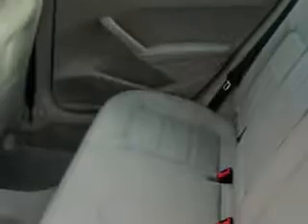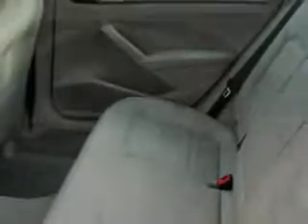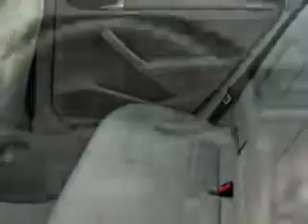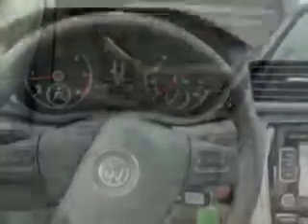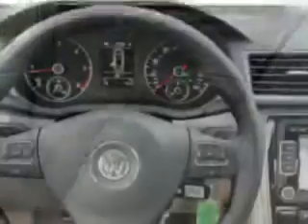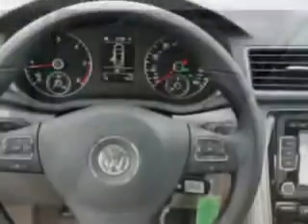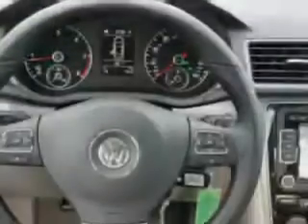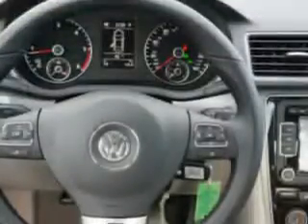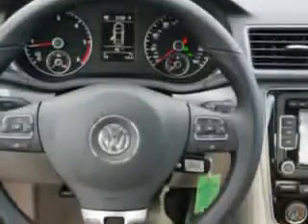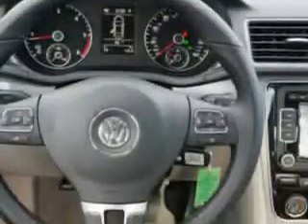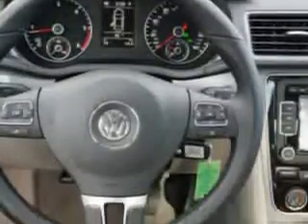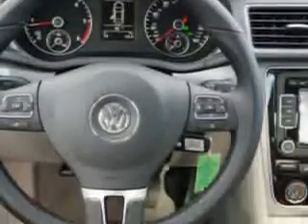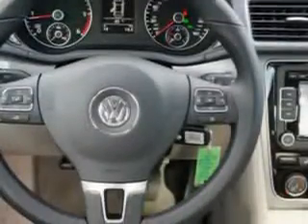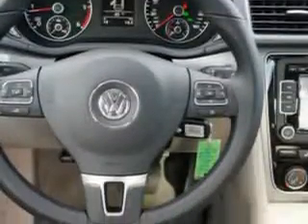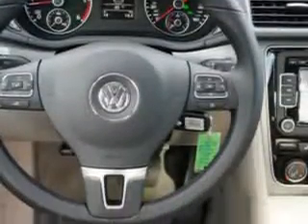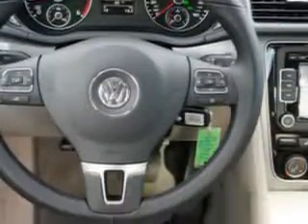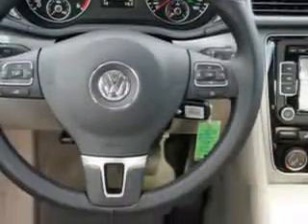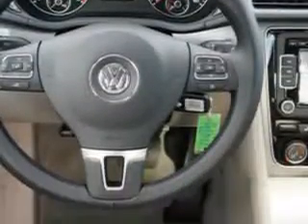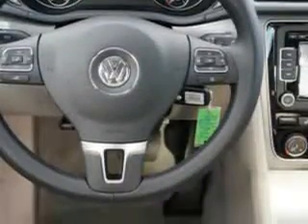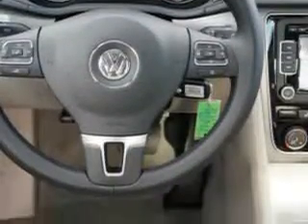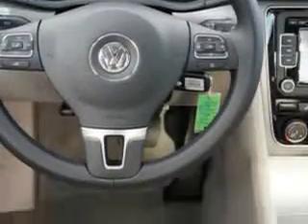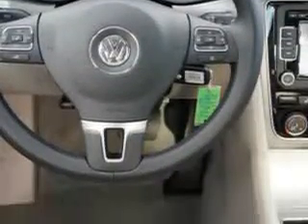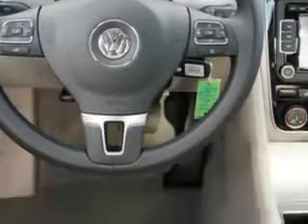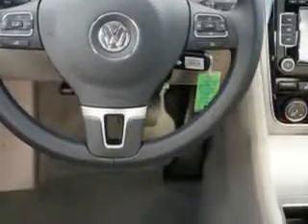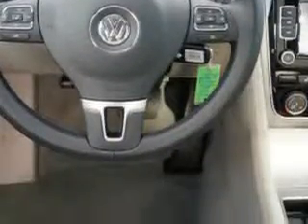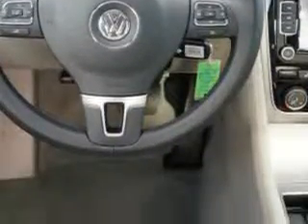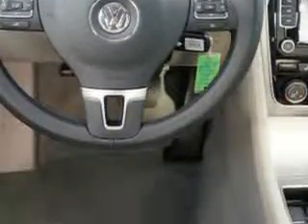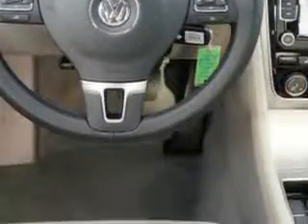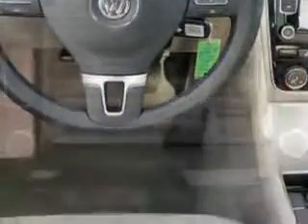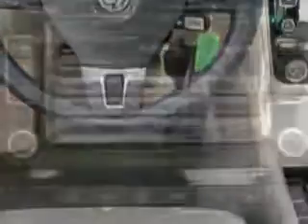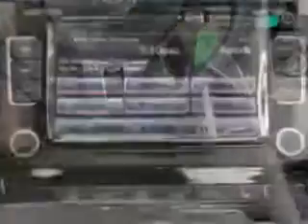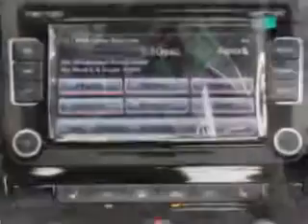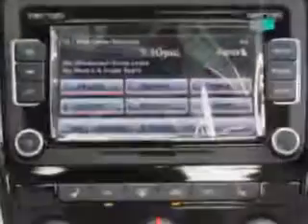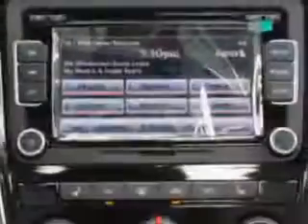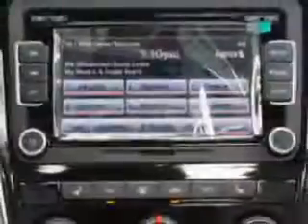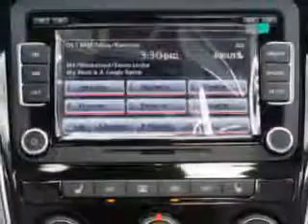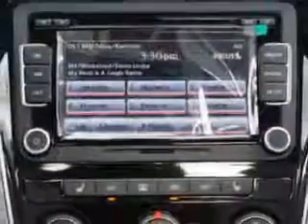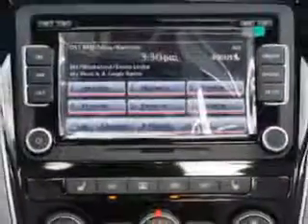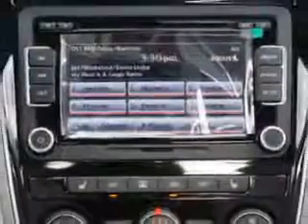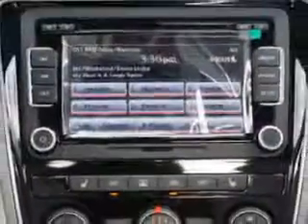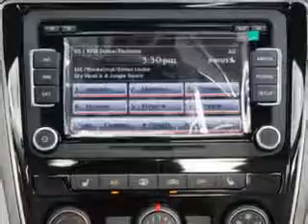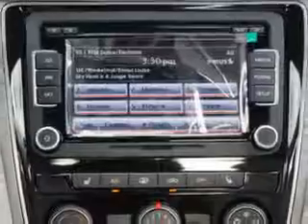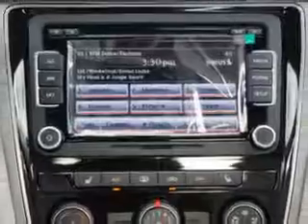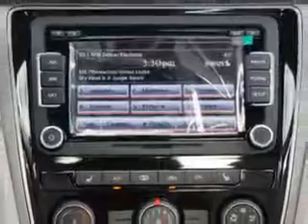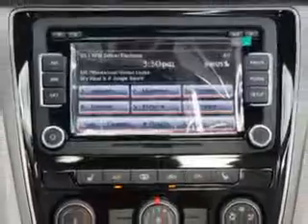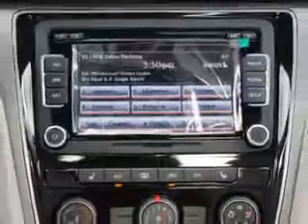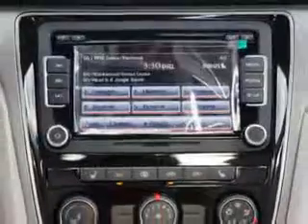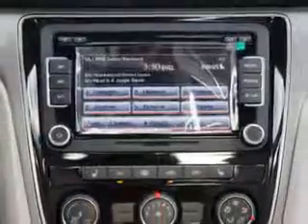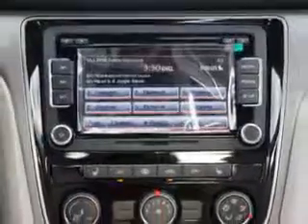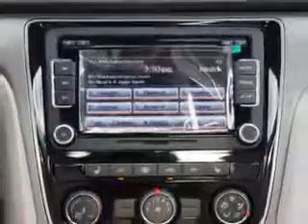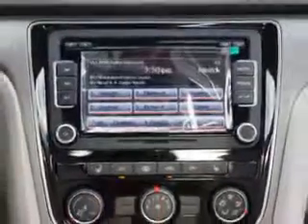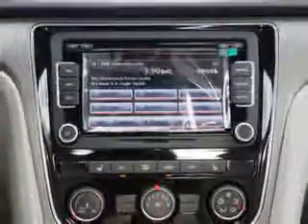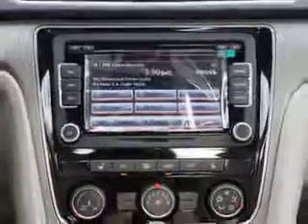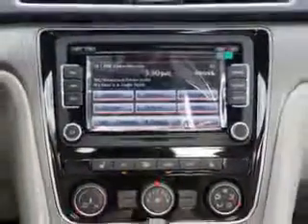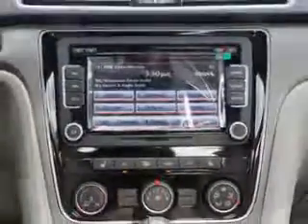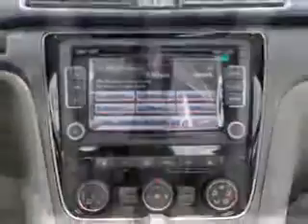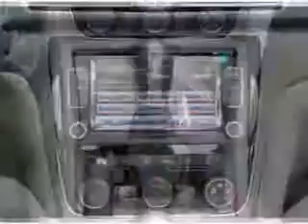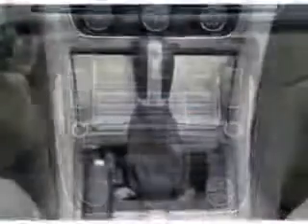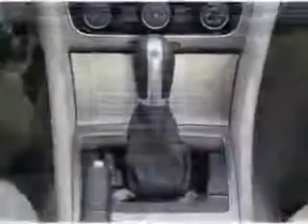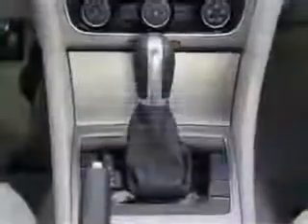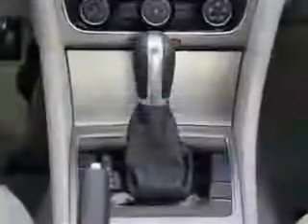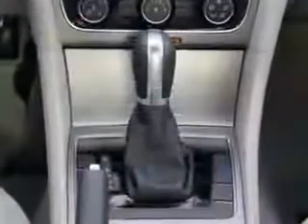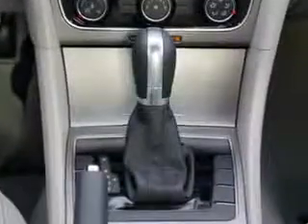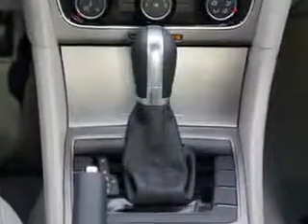Enjoy the drive and have peace of mind in this 2015 Volkswagen Passat. See us at Lundy's Peoria Volkswagen today.